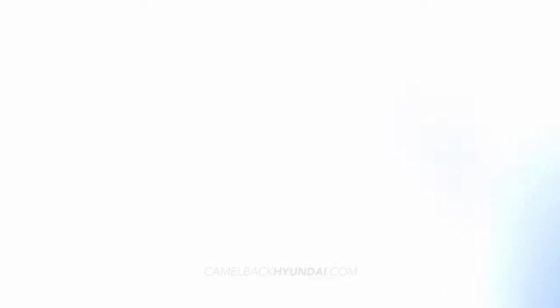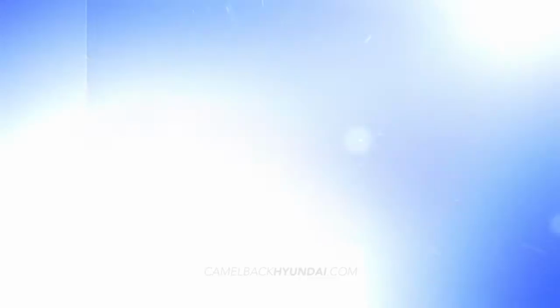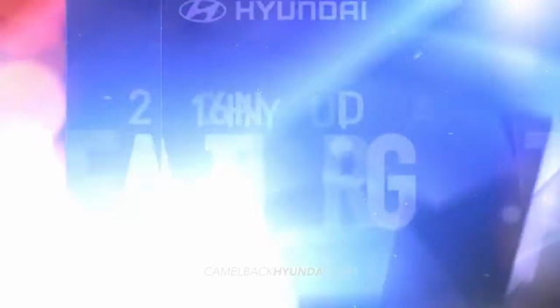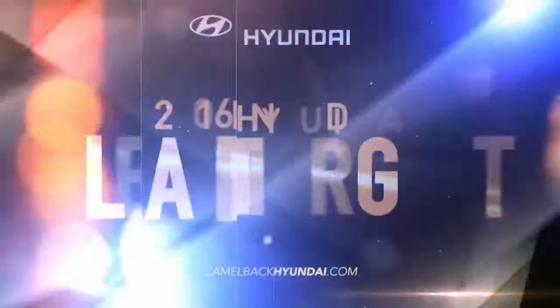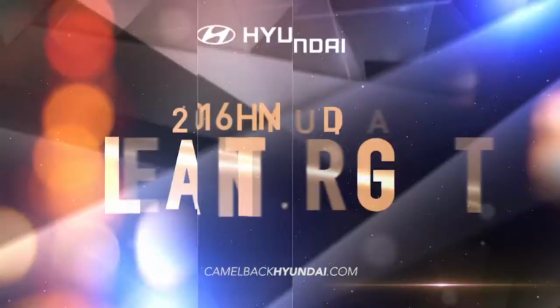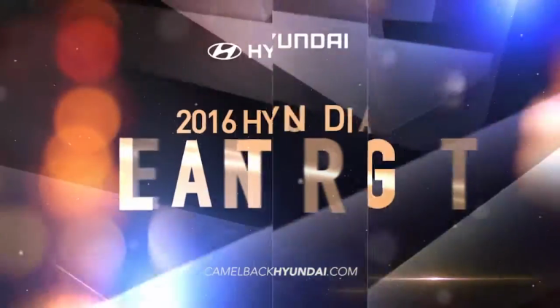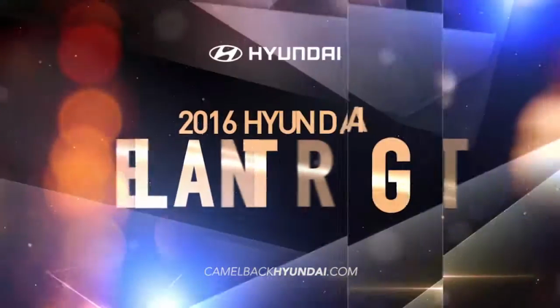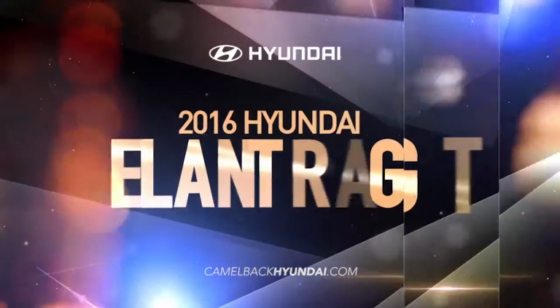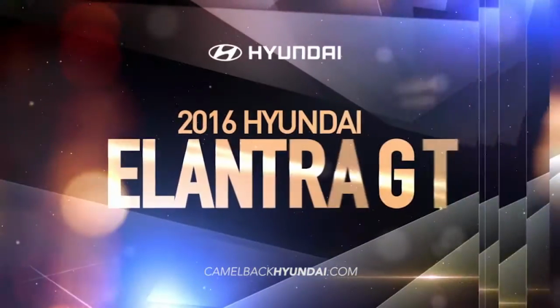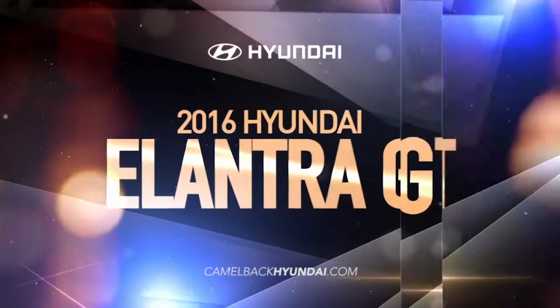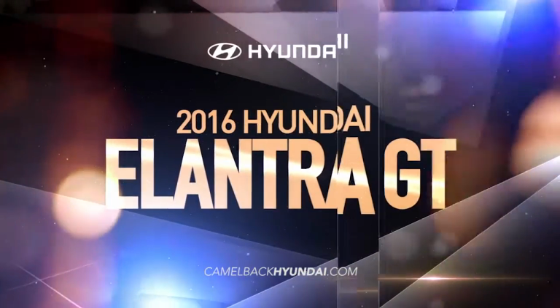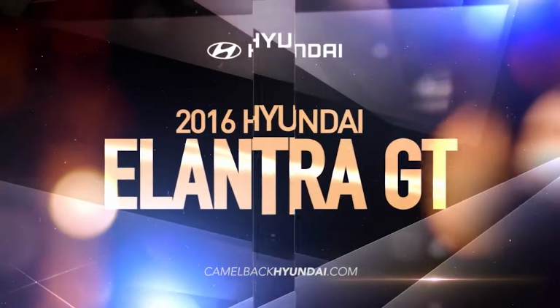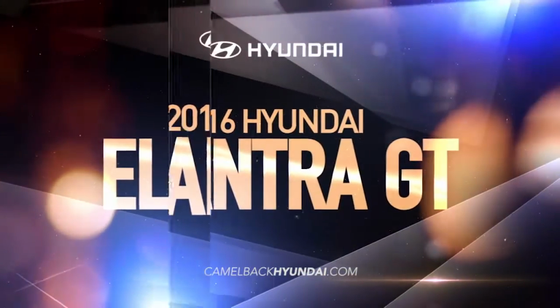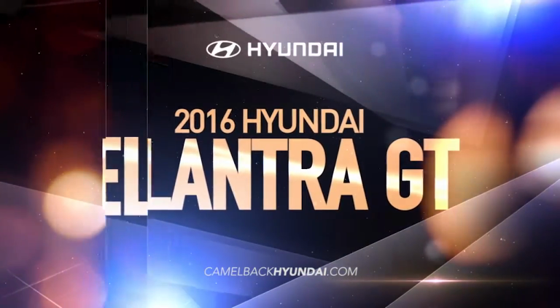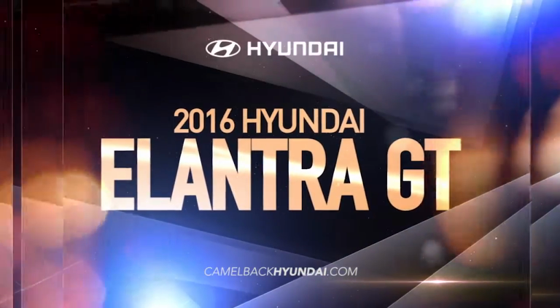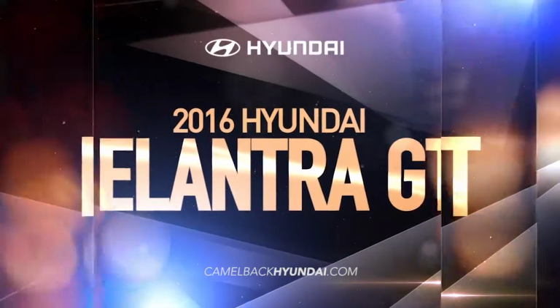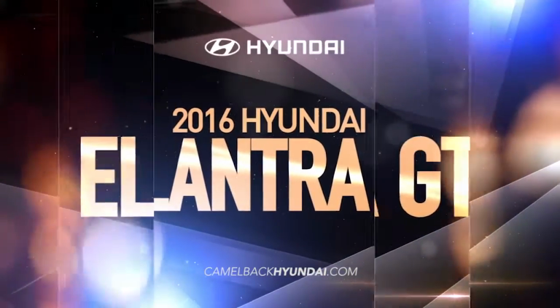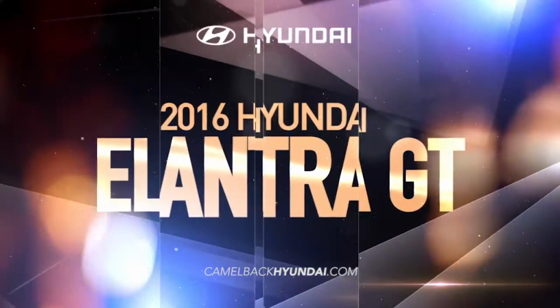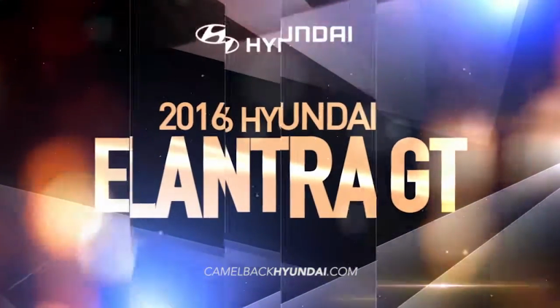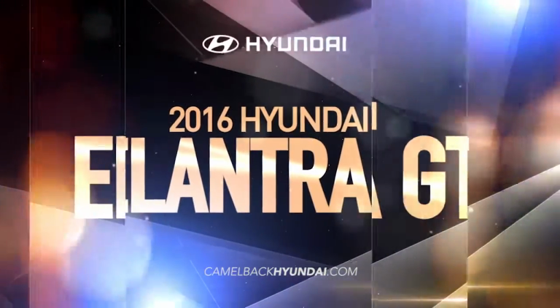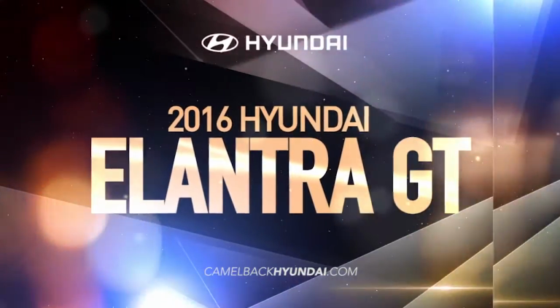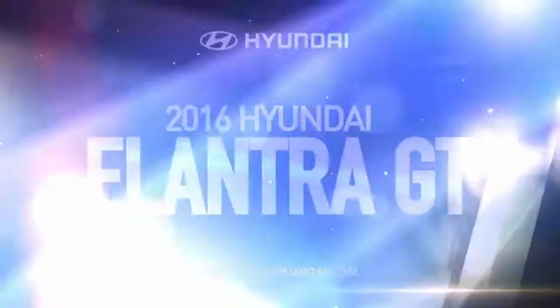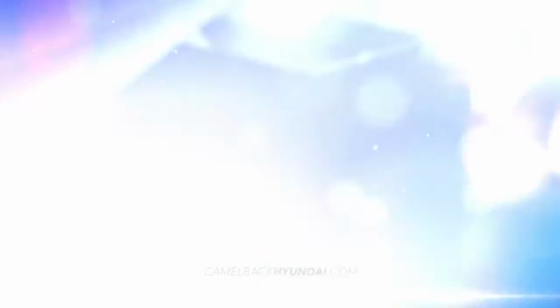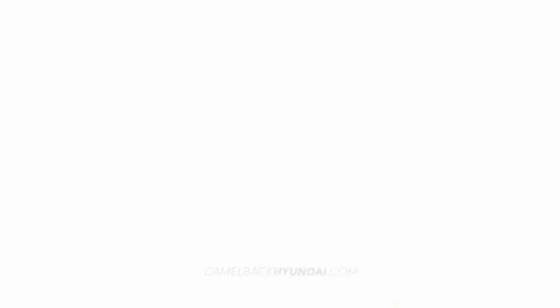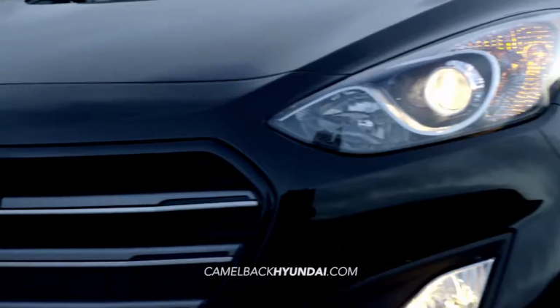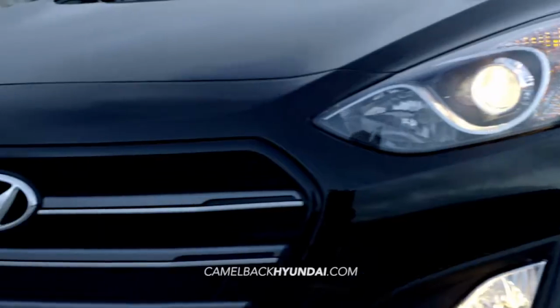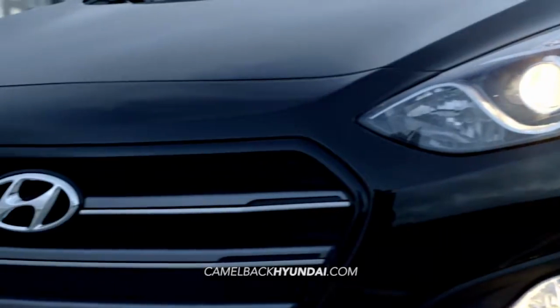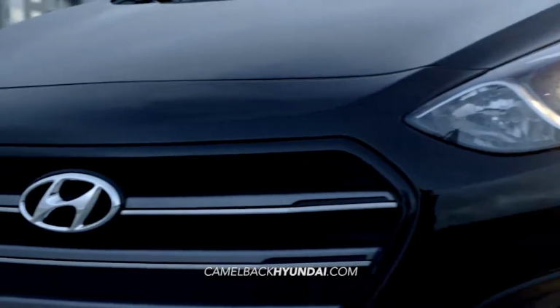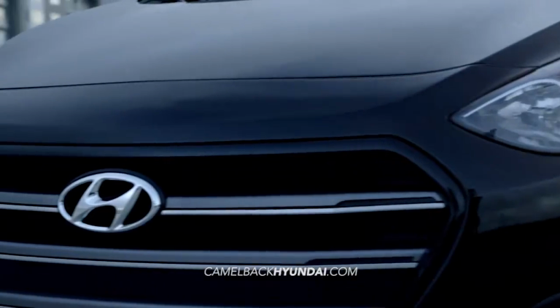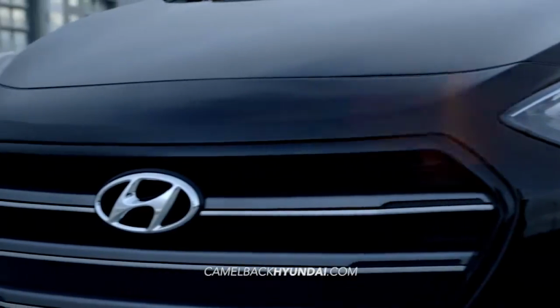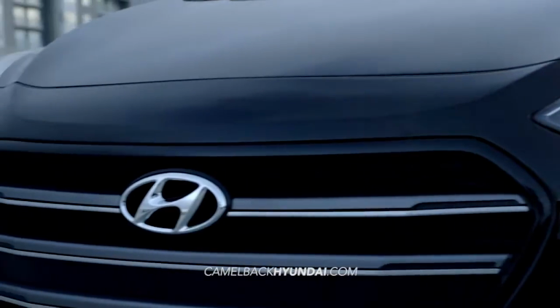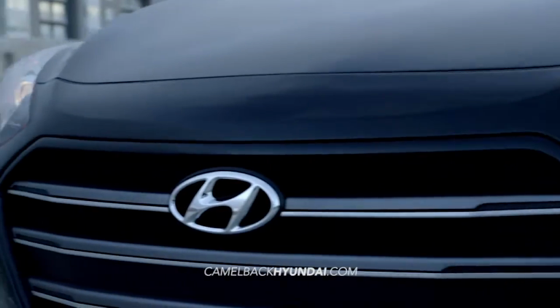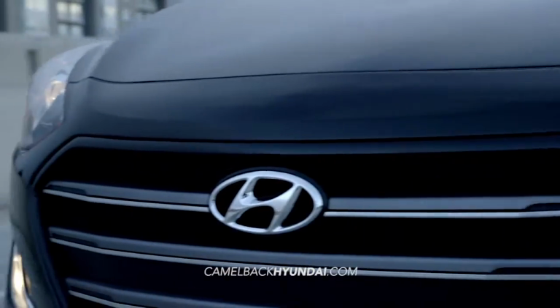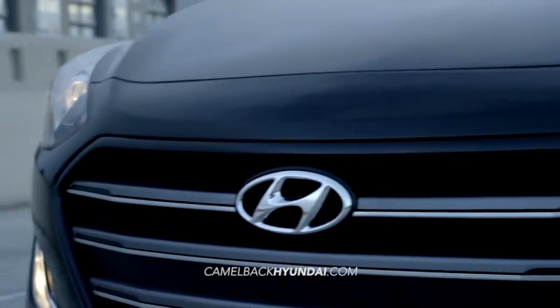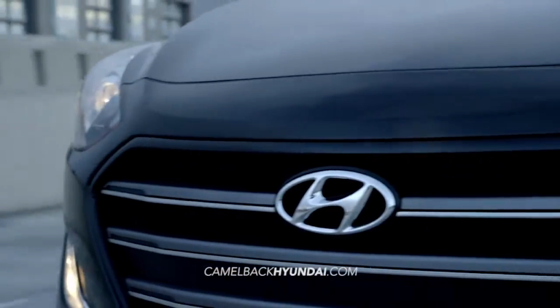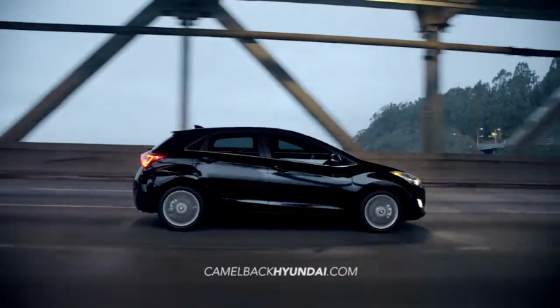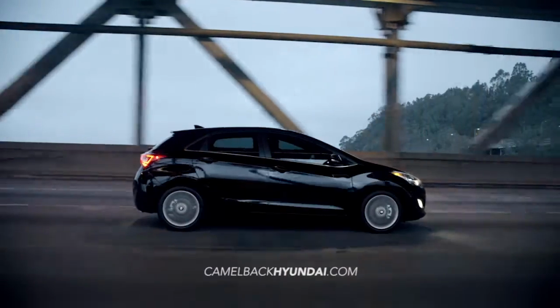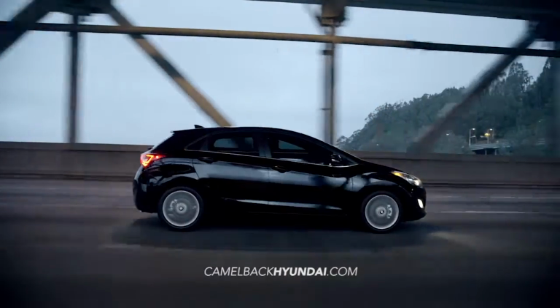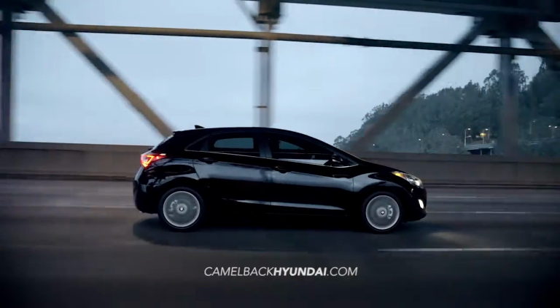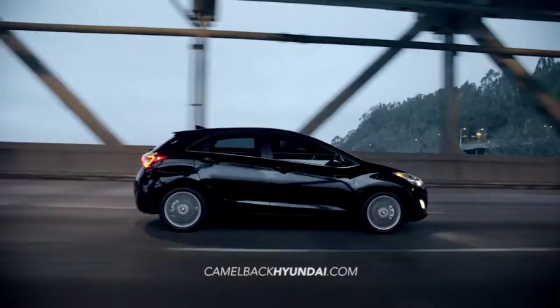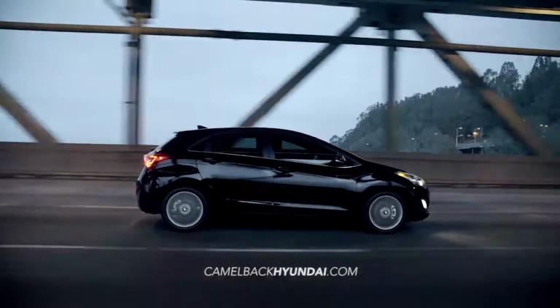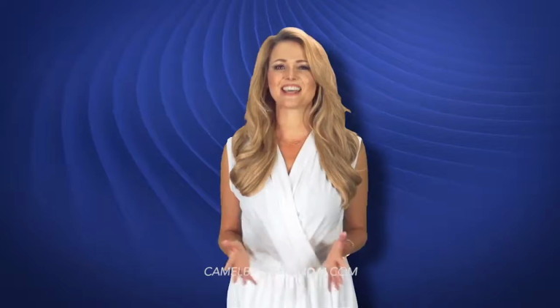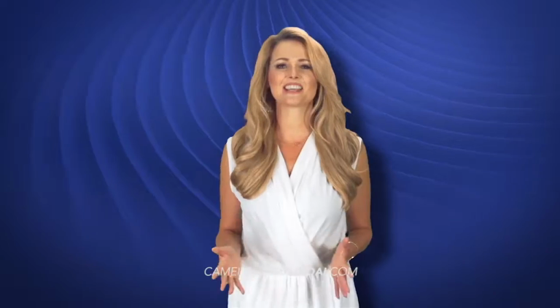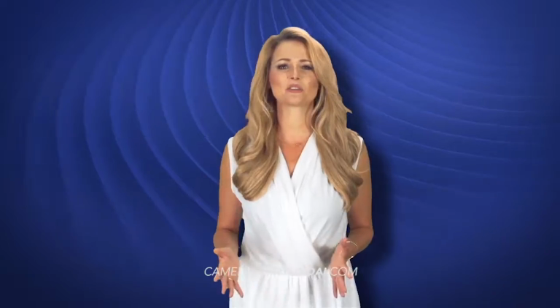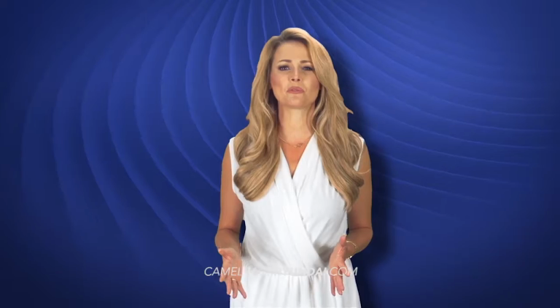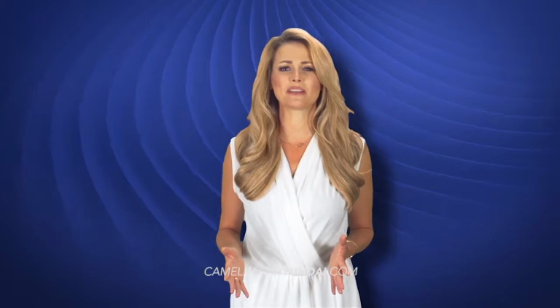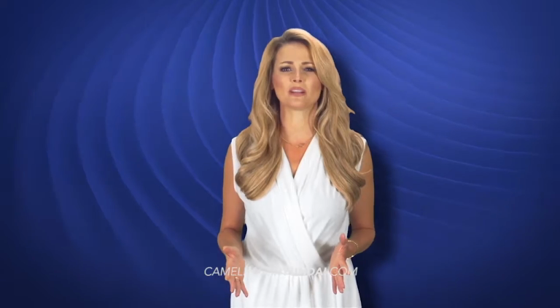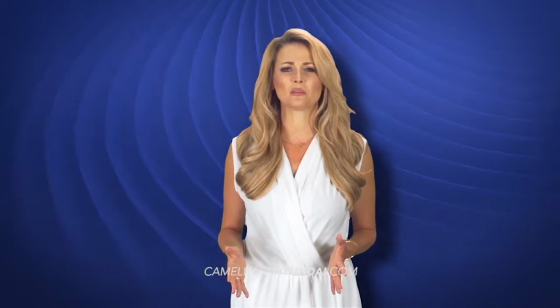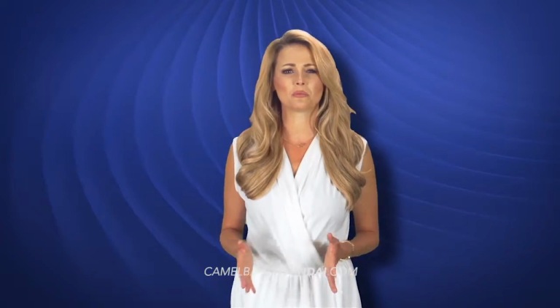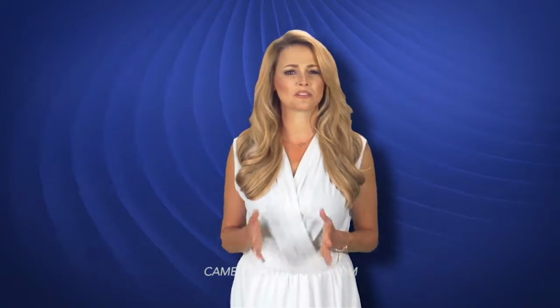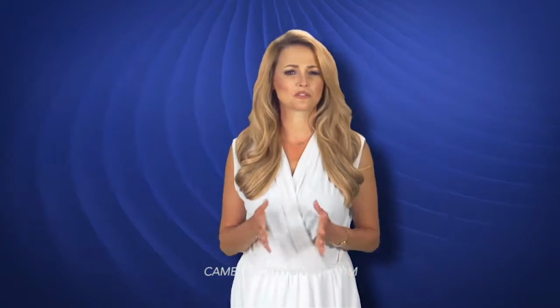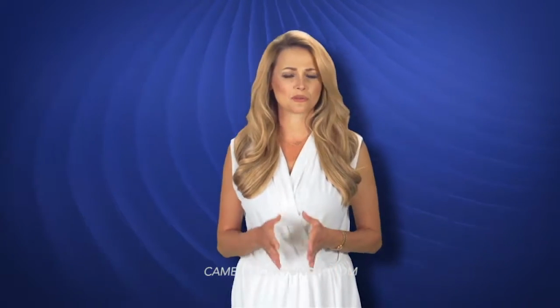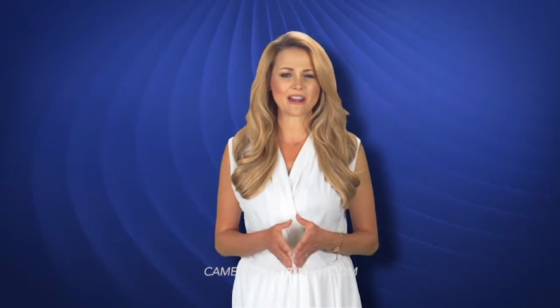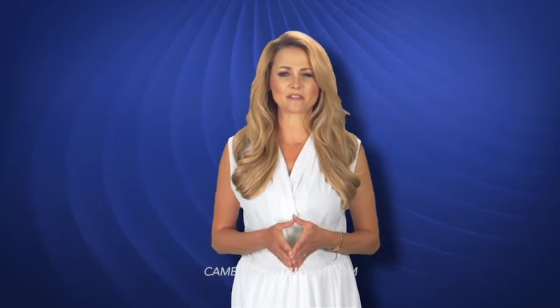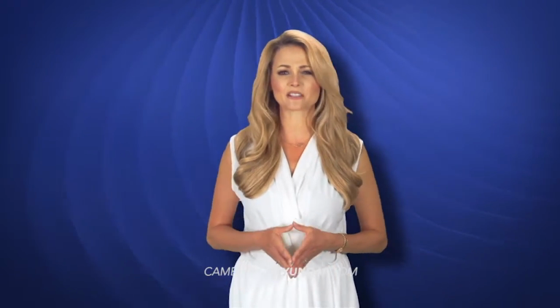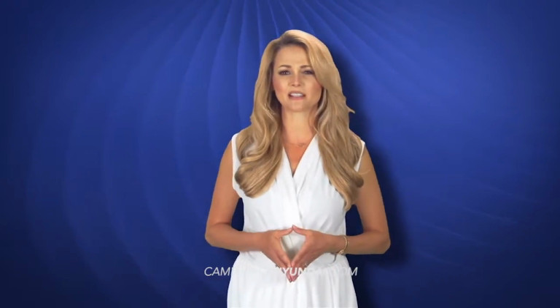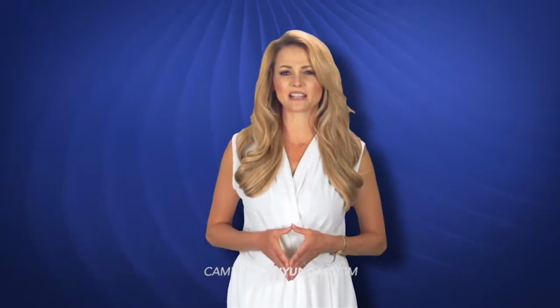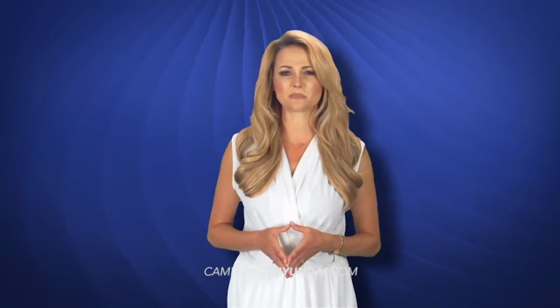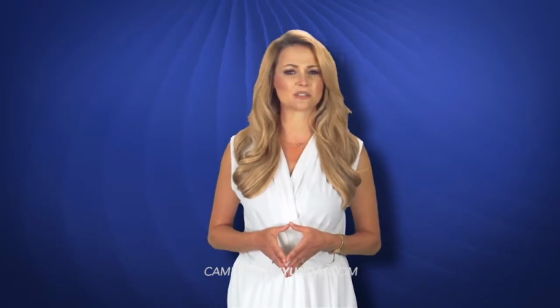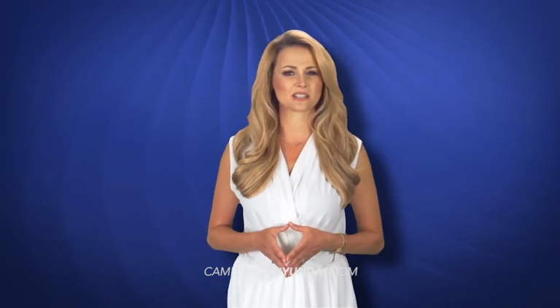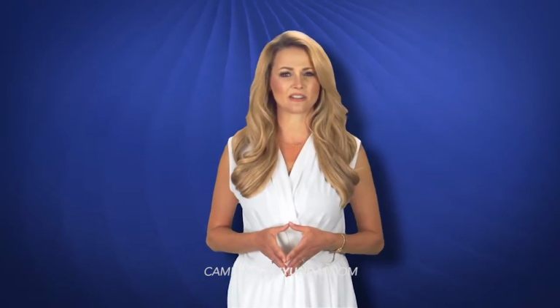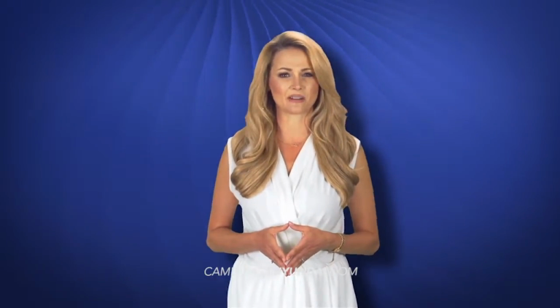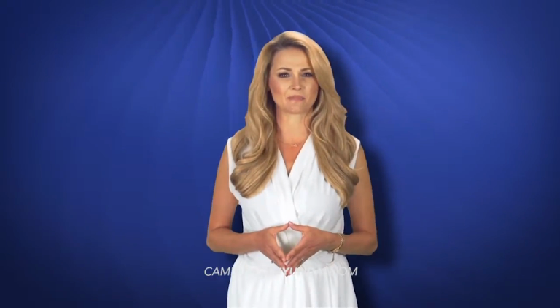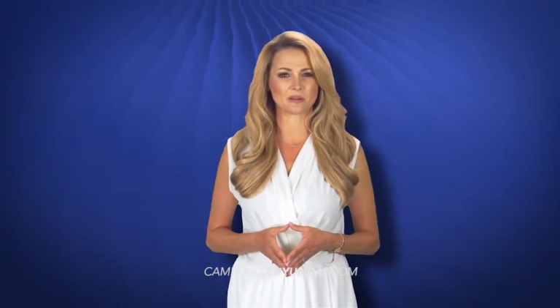The Hyundai Elantra GT packs the perfect combination of functionality and flair. Take the wheel with driver selectable steering mode.